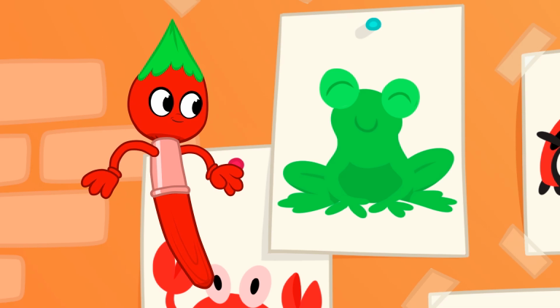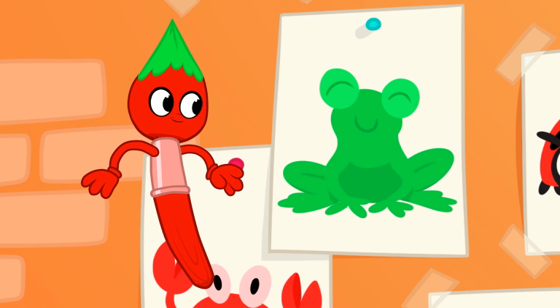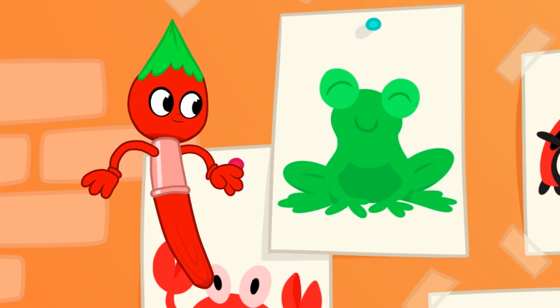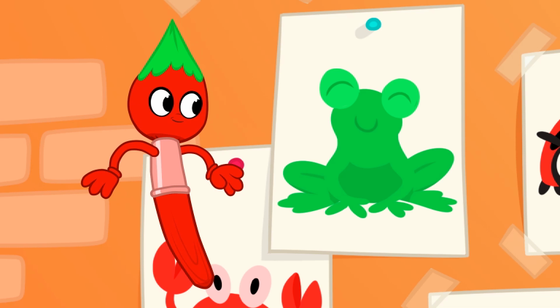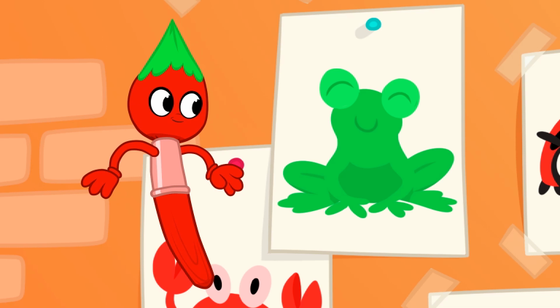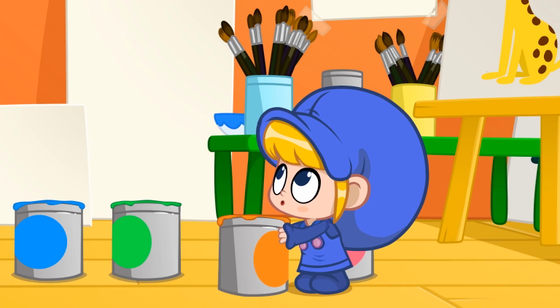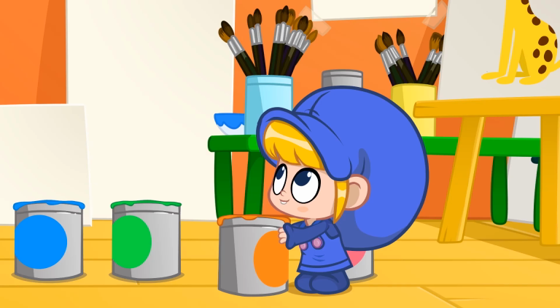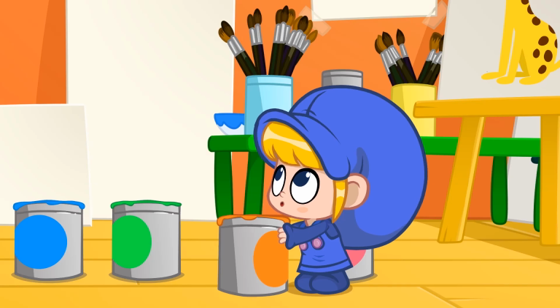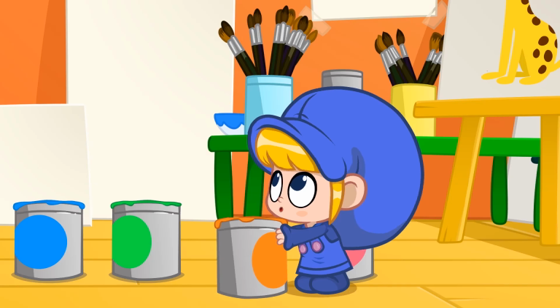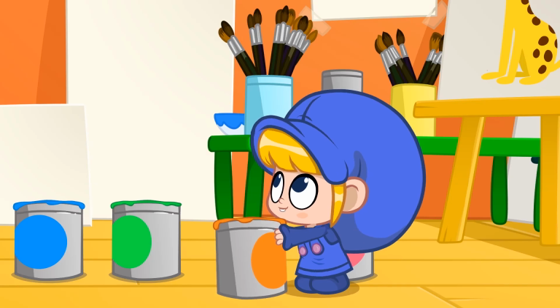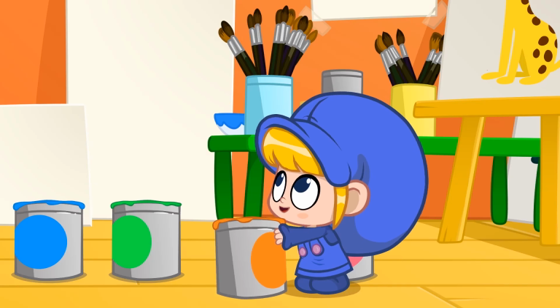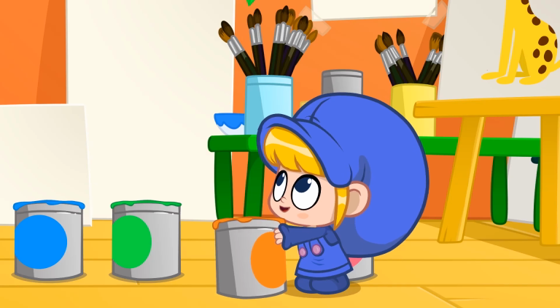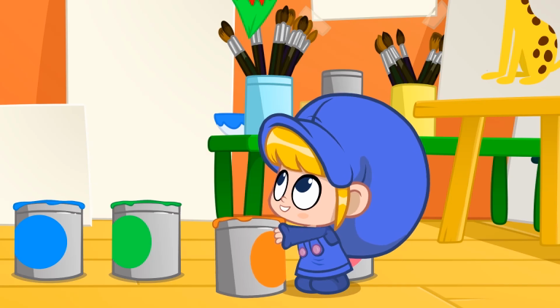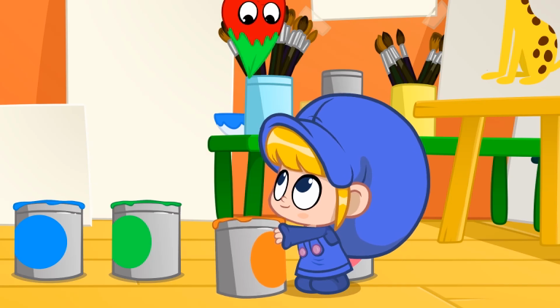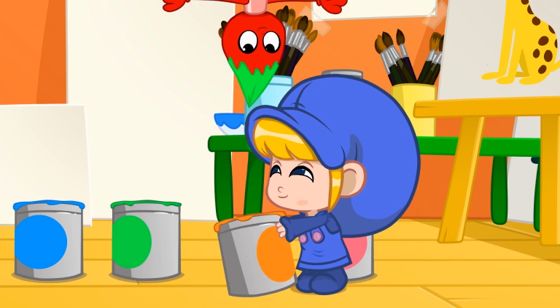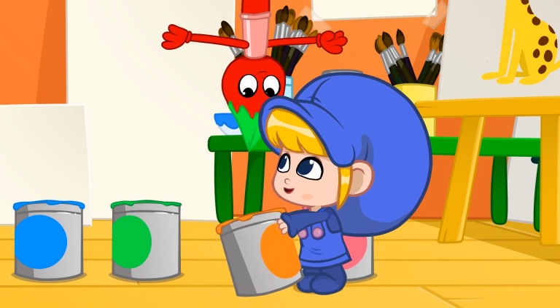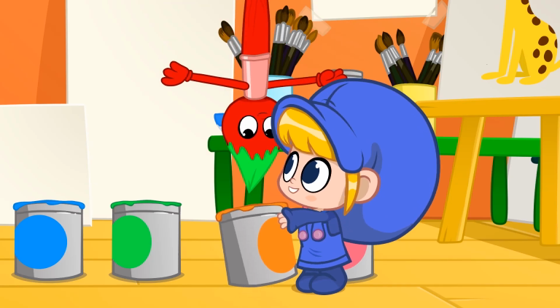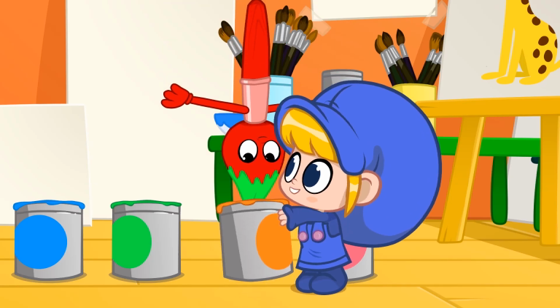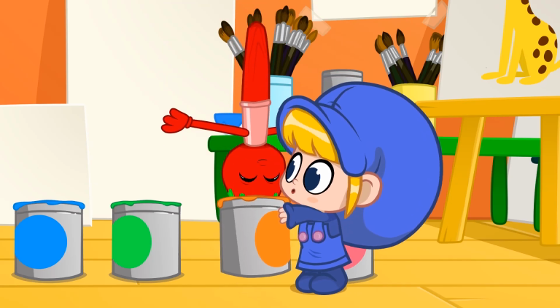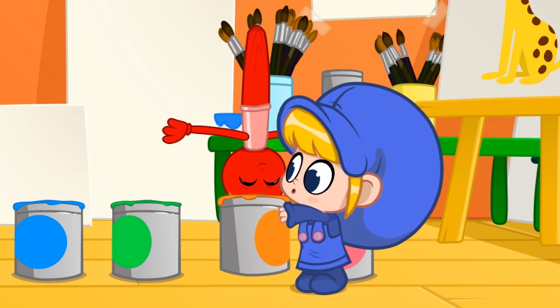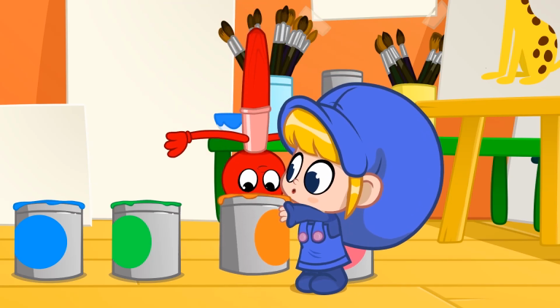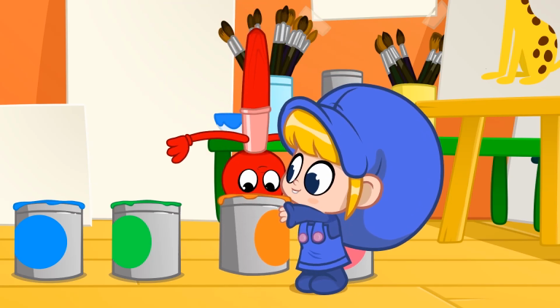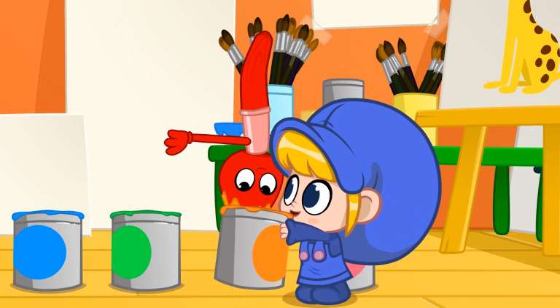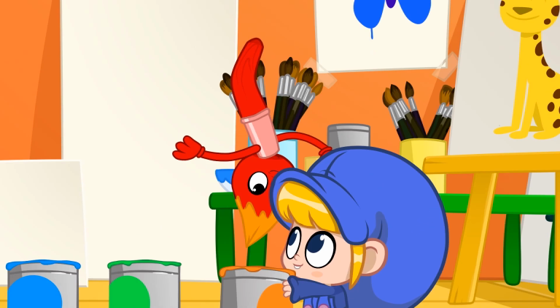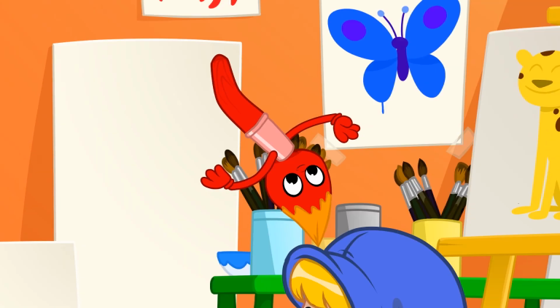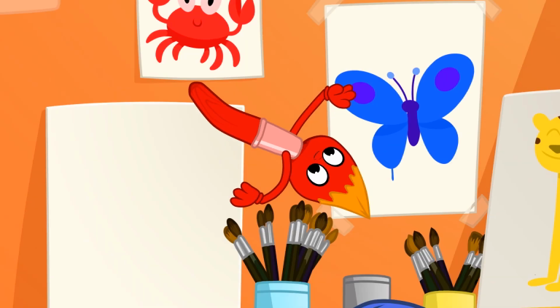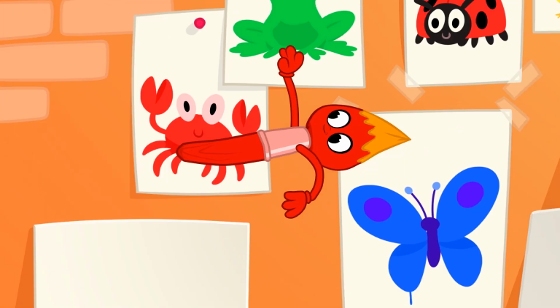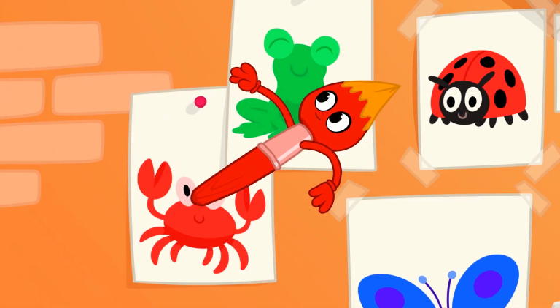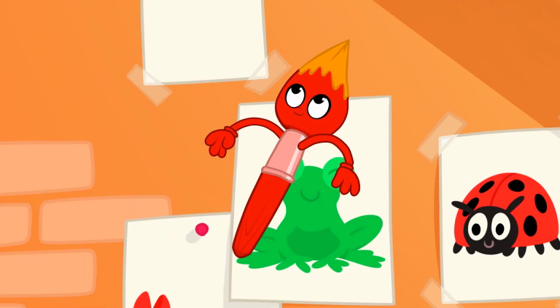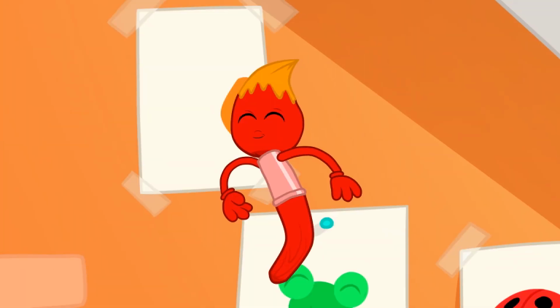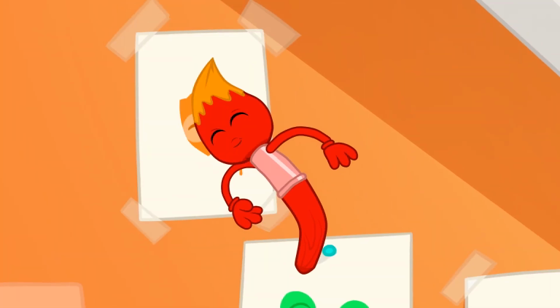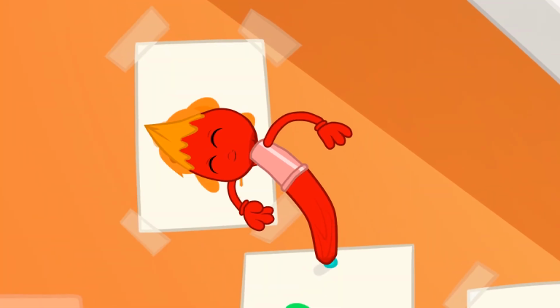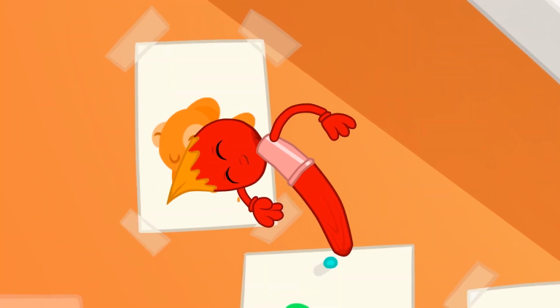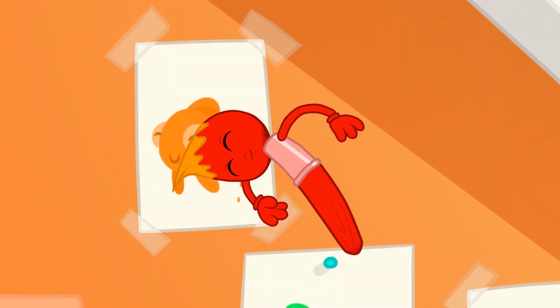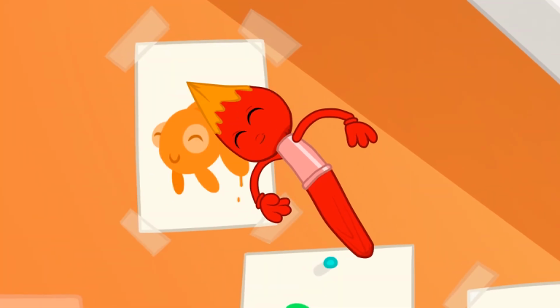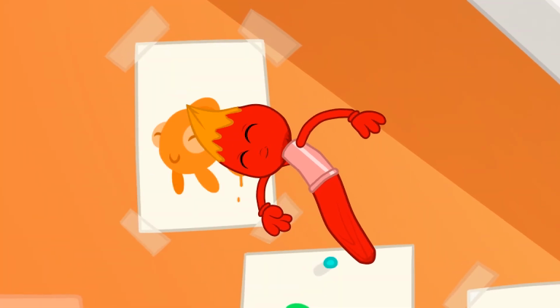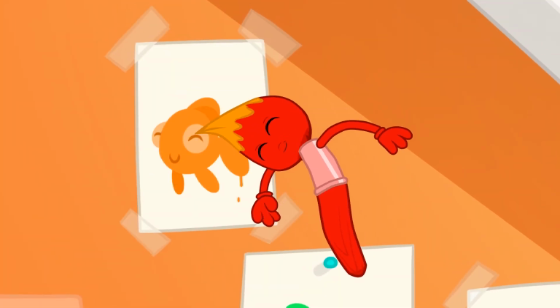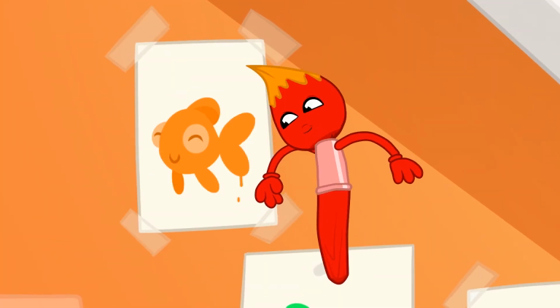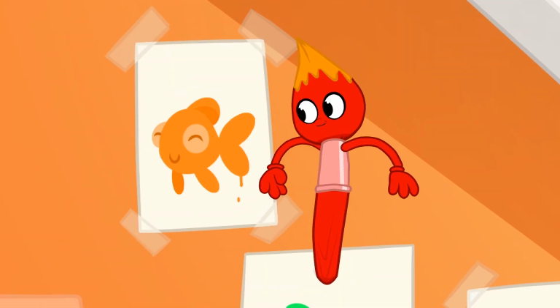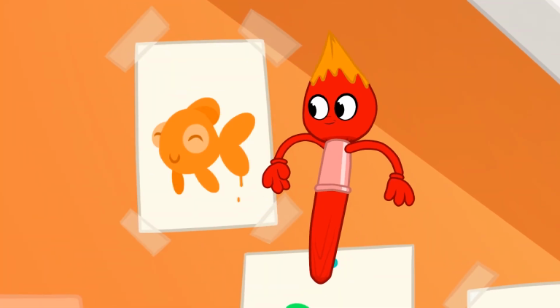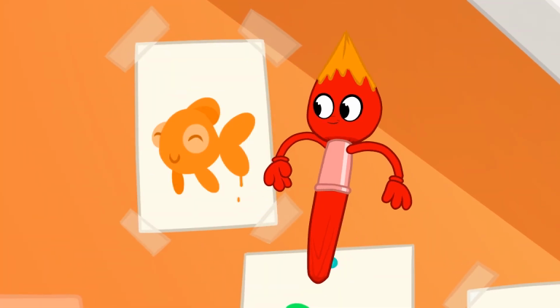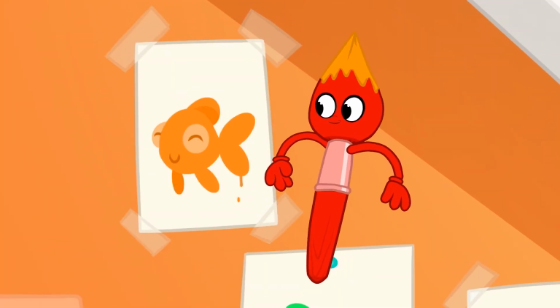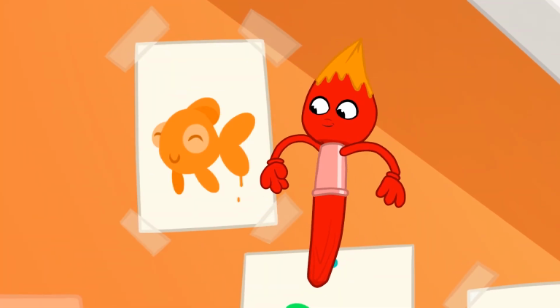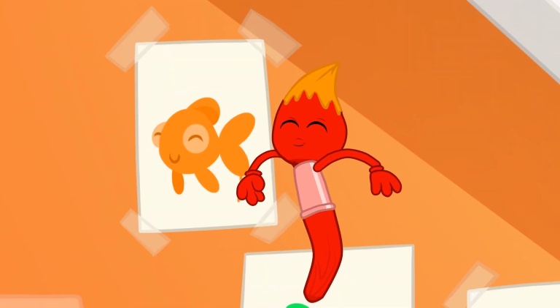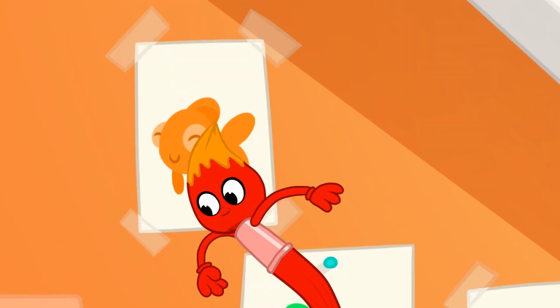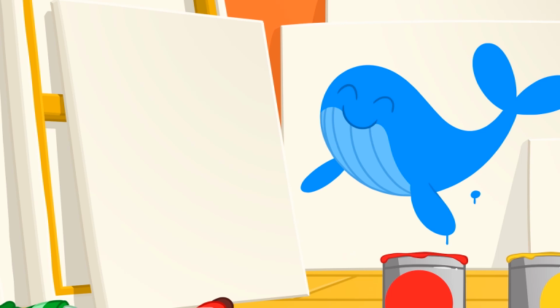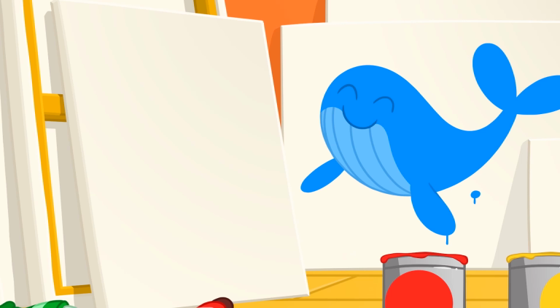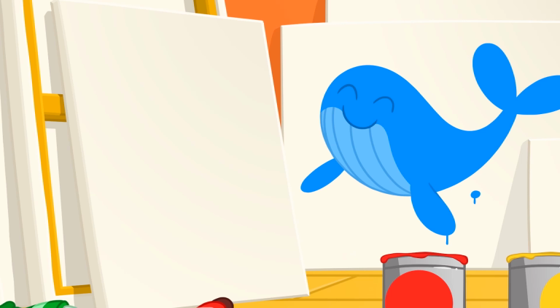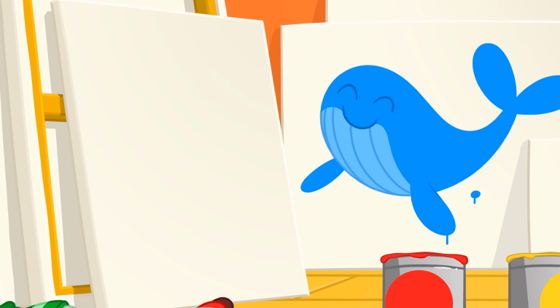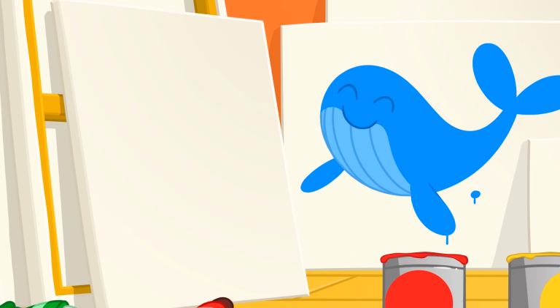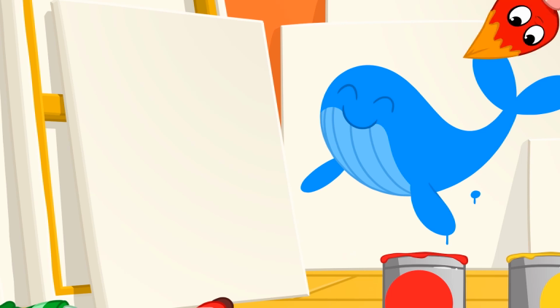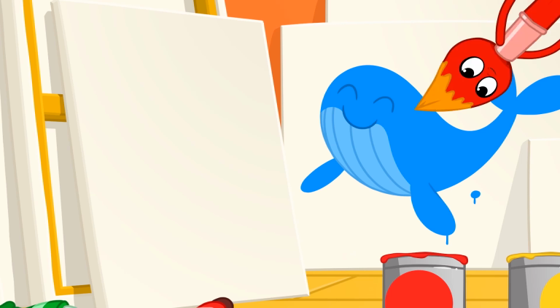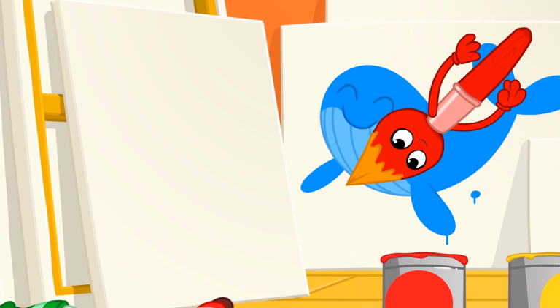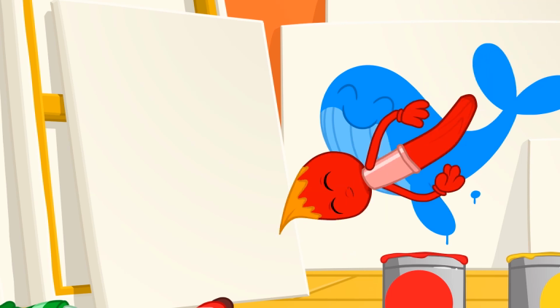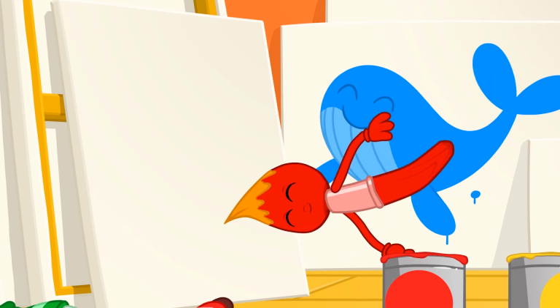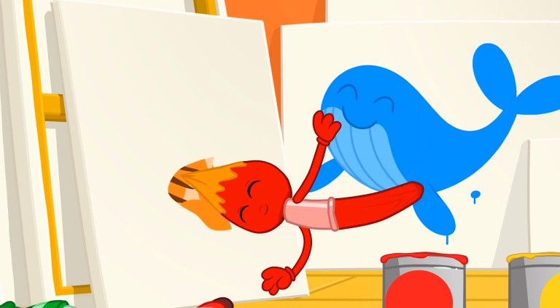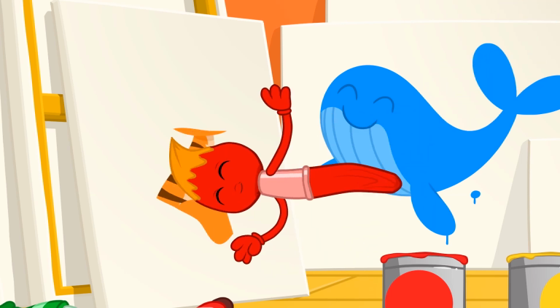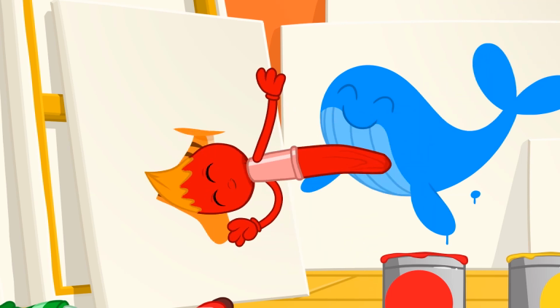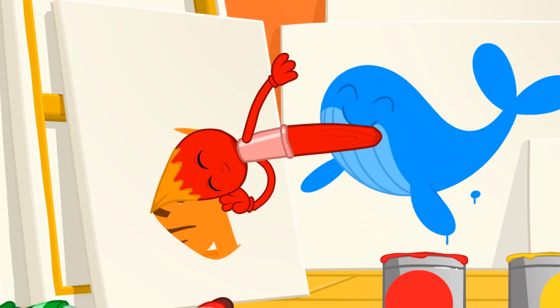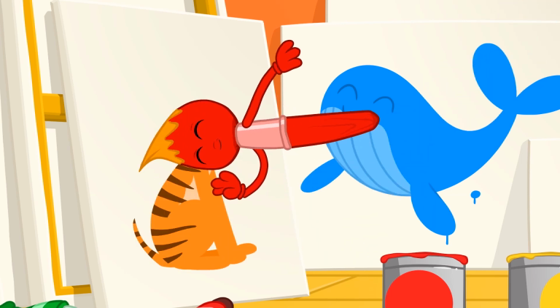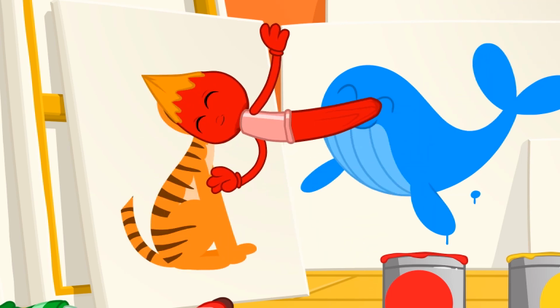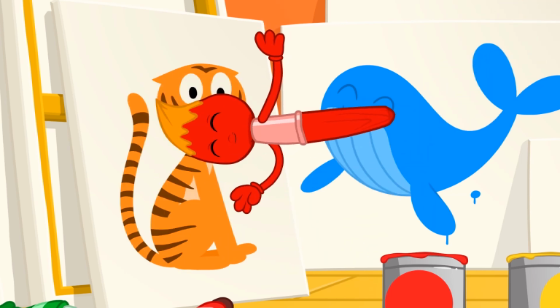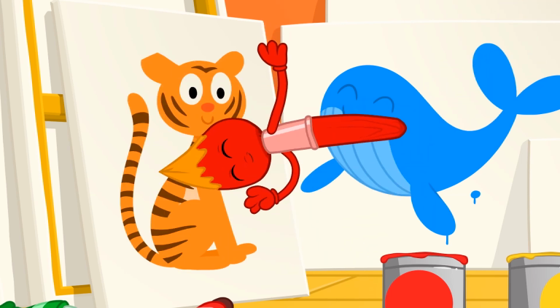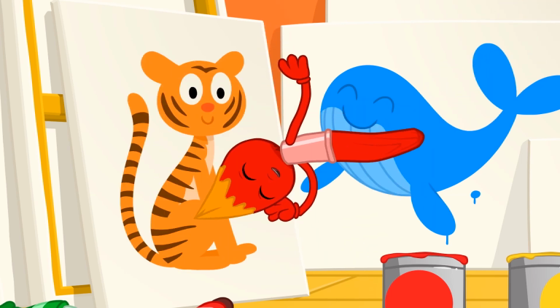A goldfish is orange, and a tiger has orange fur.